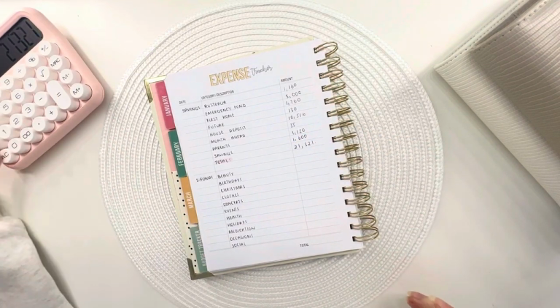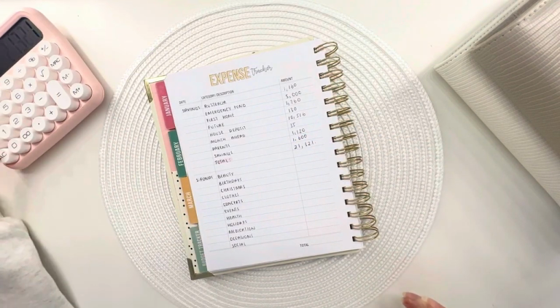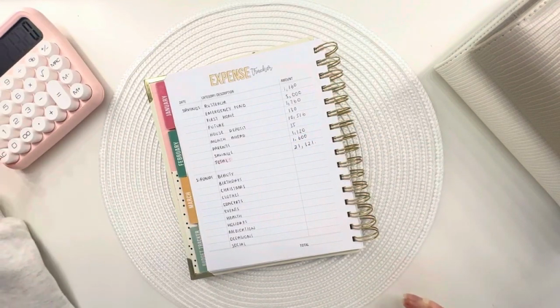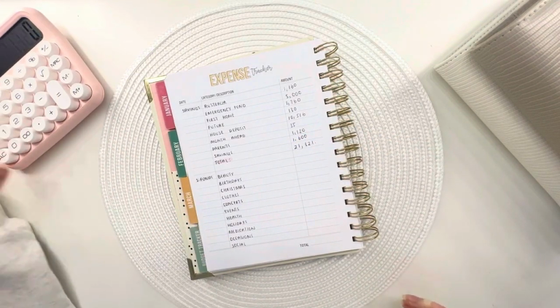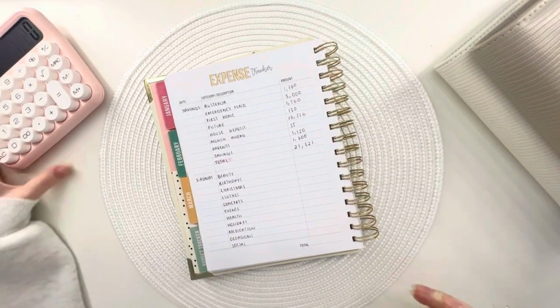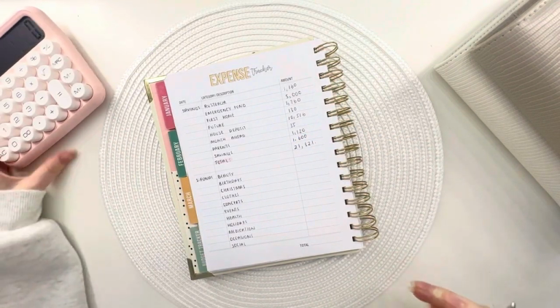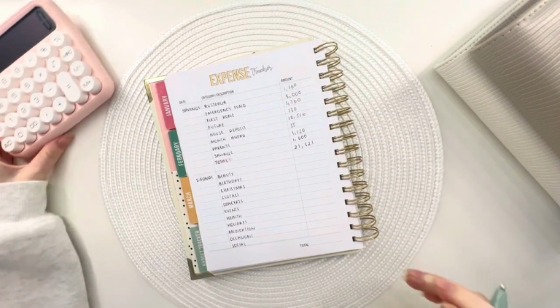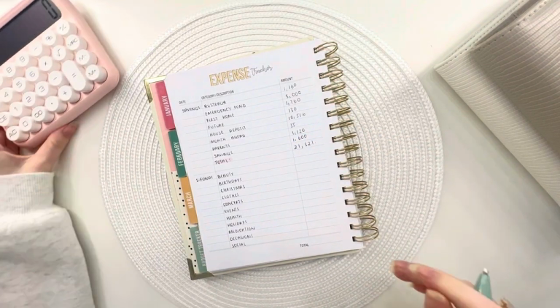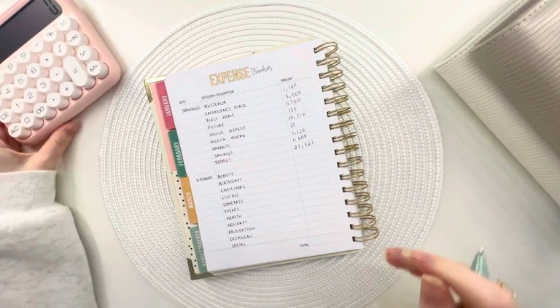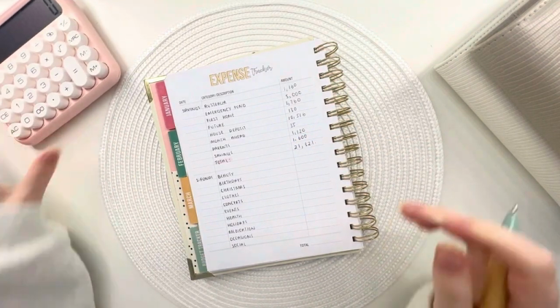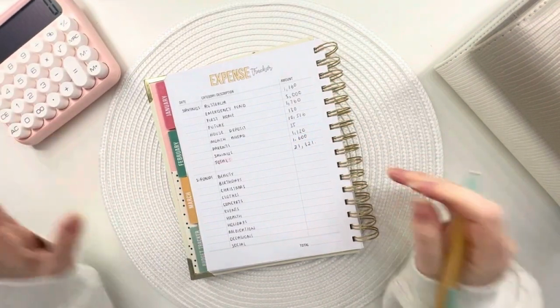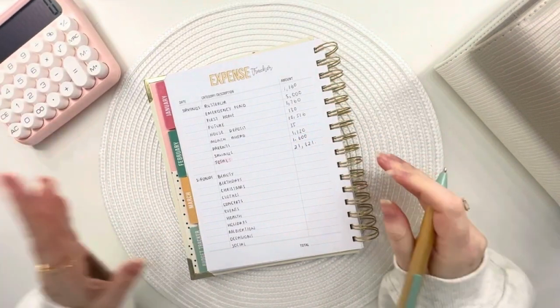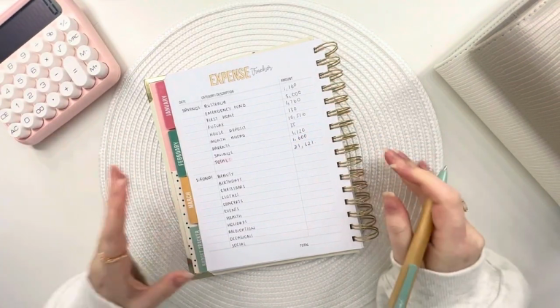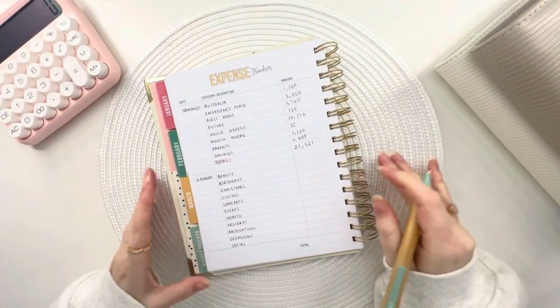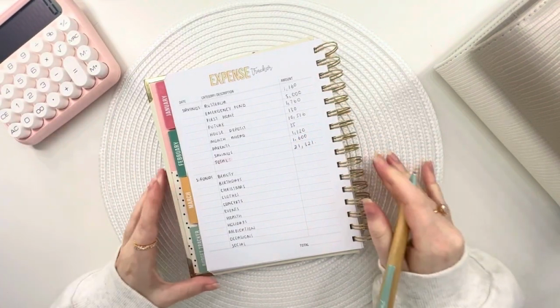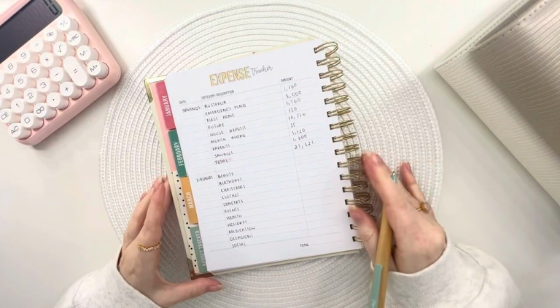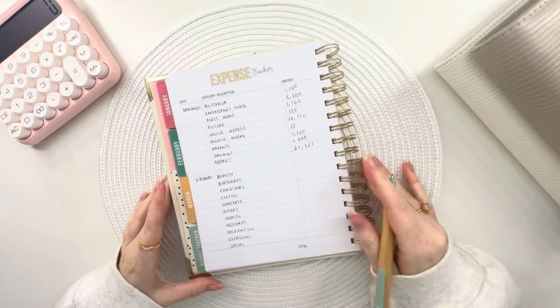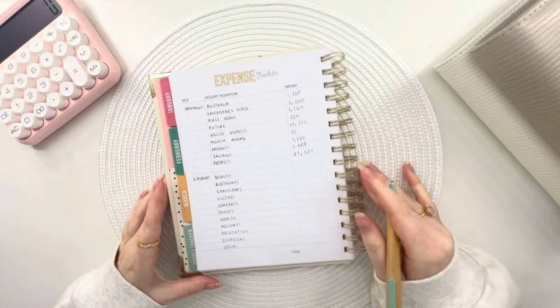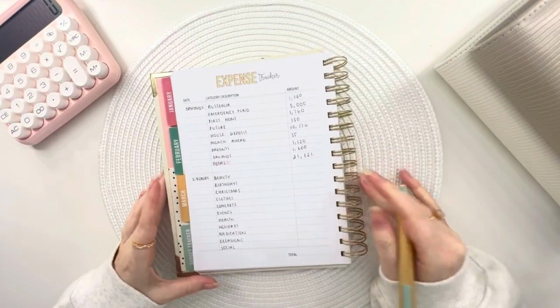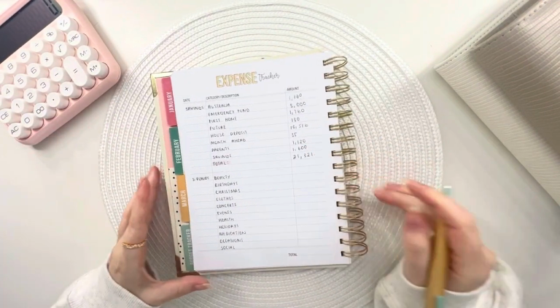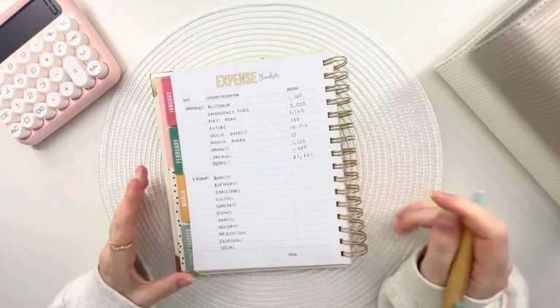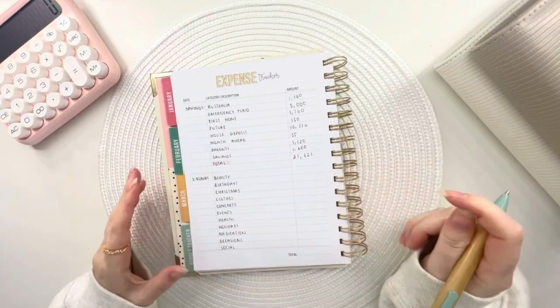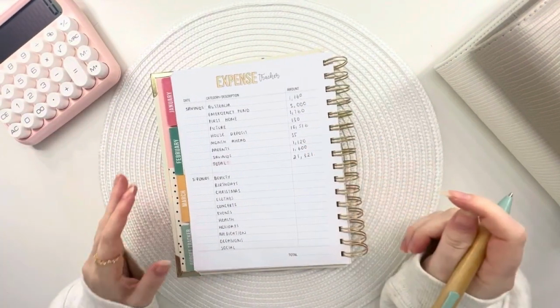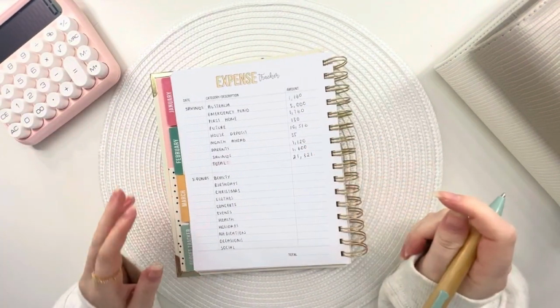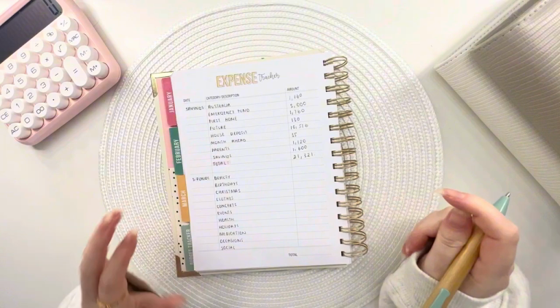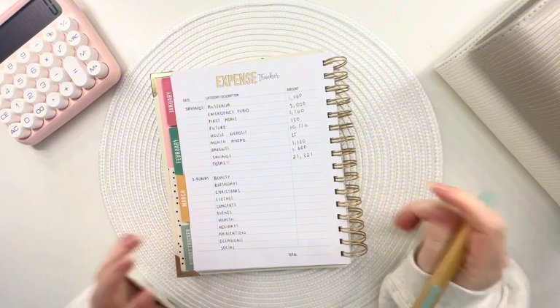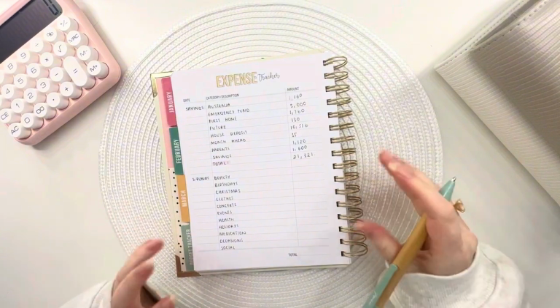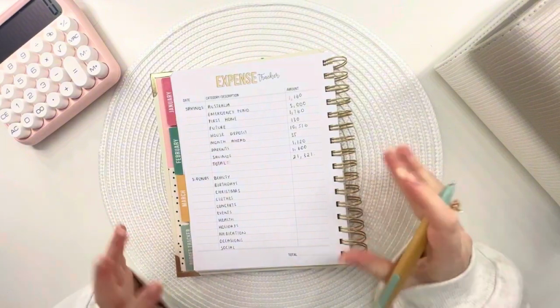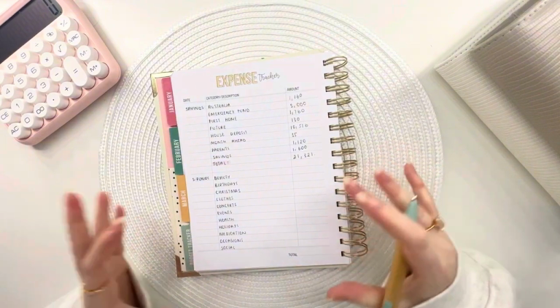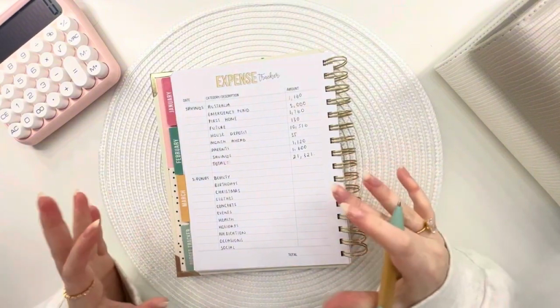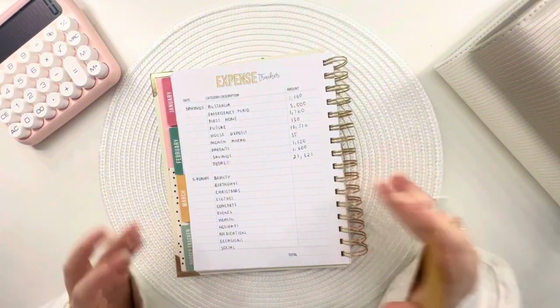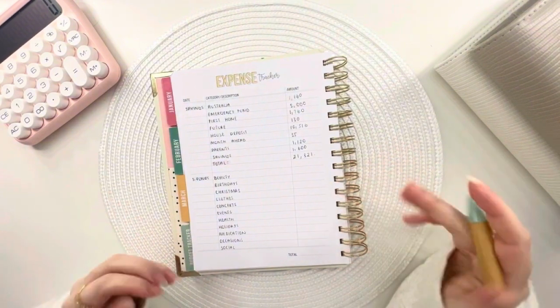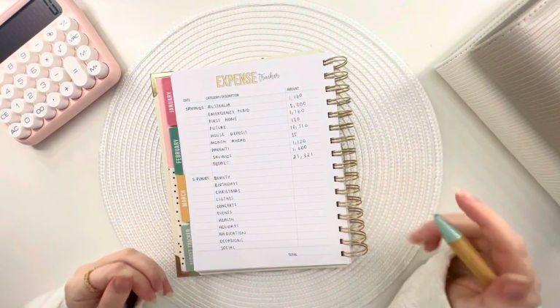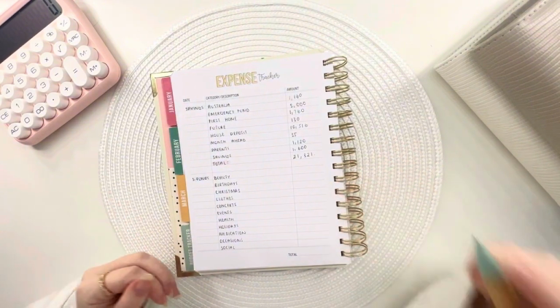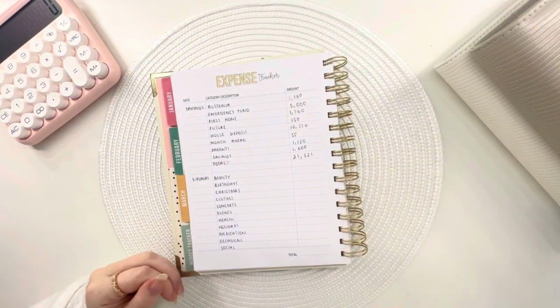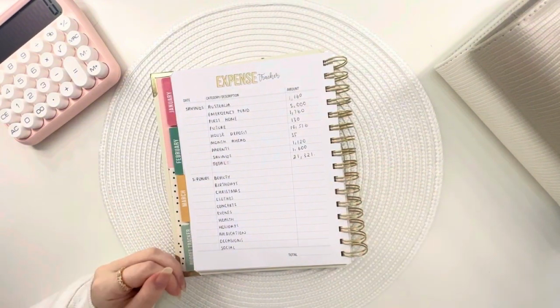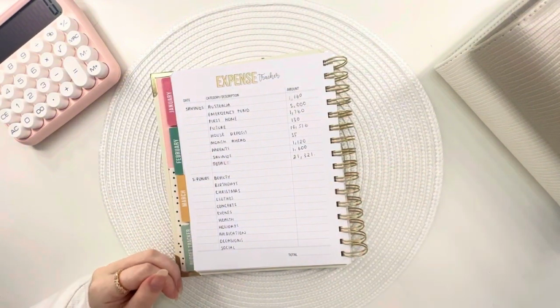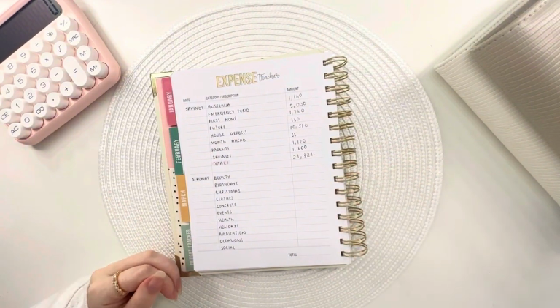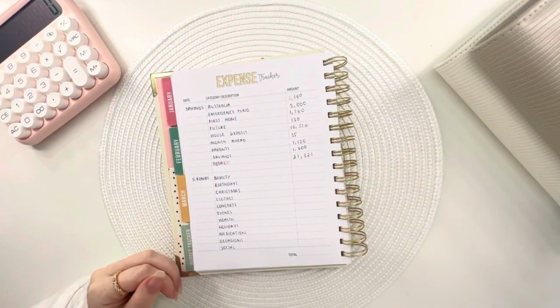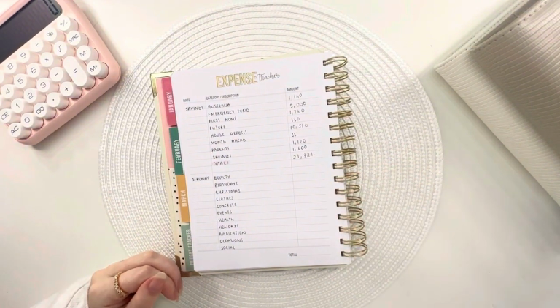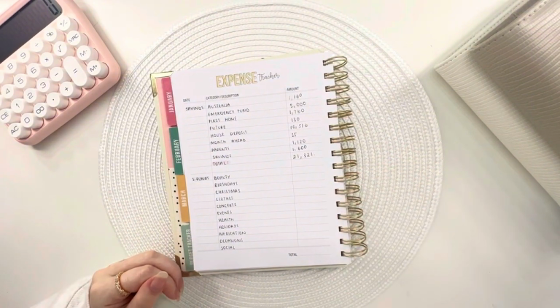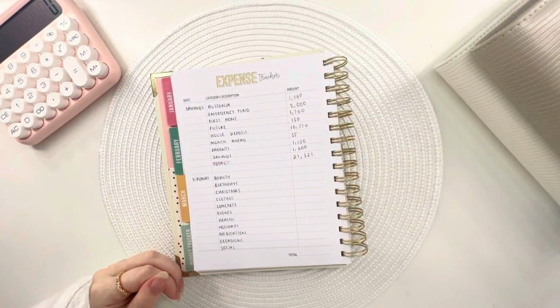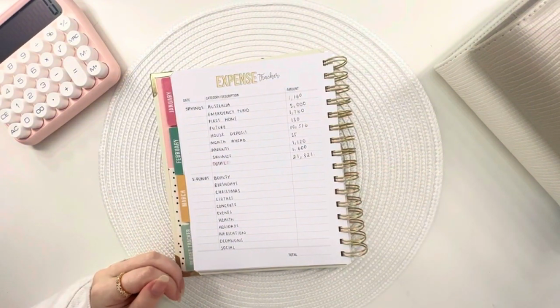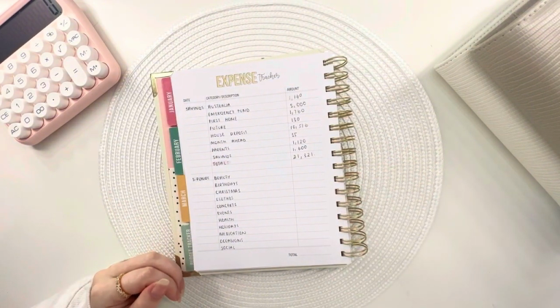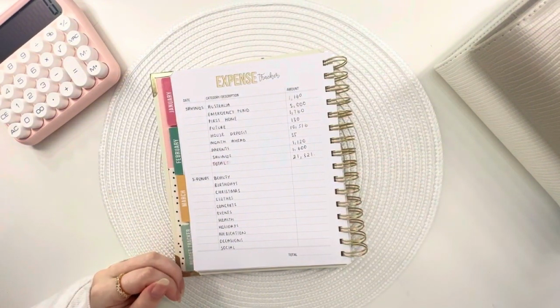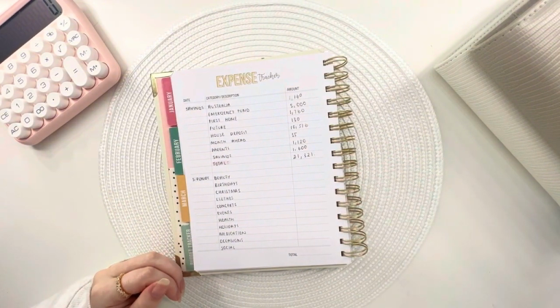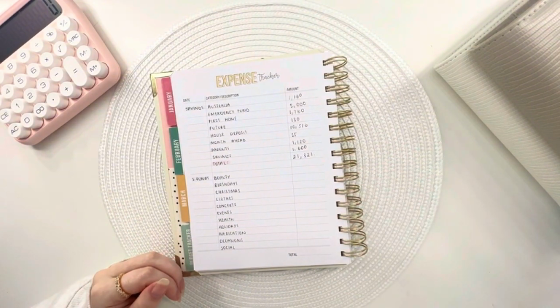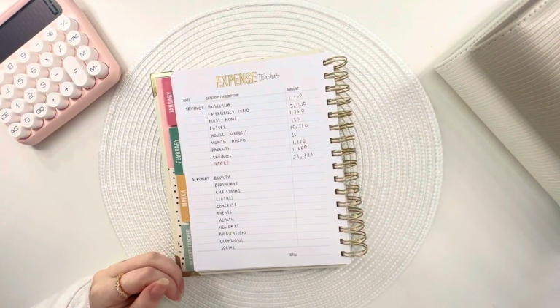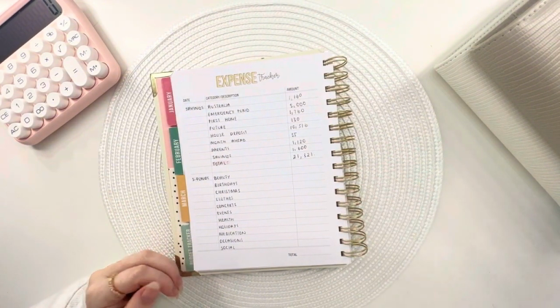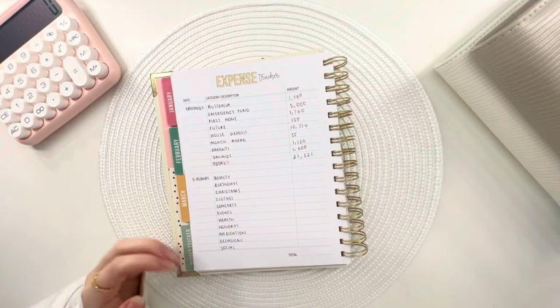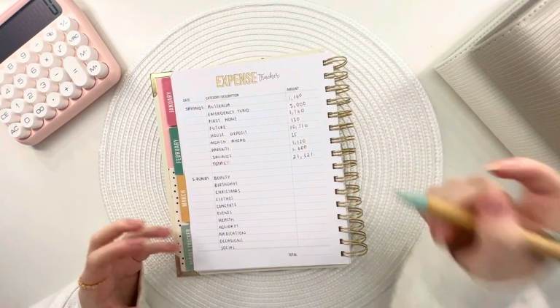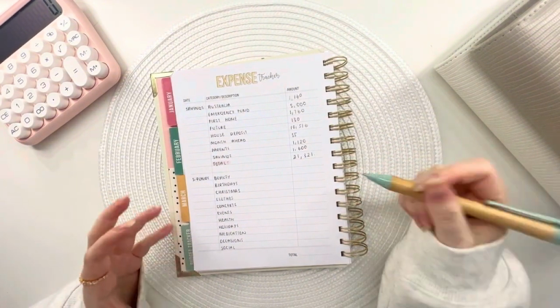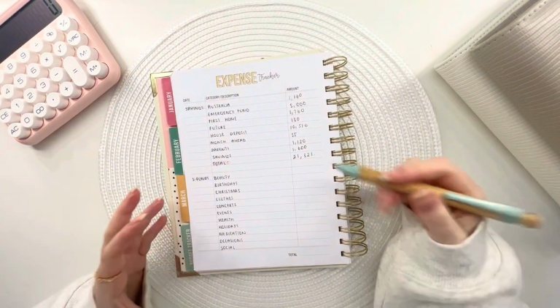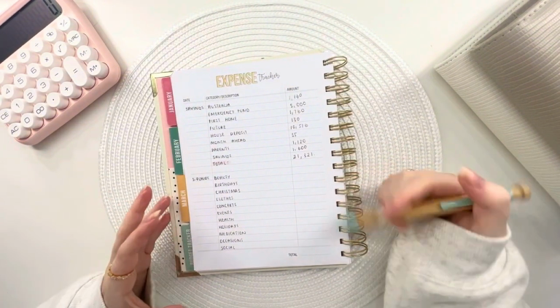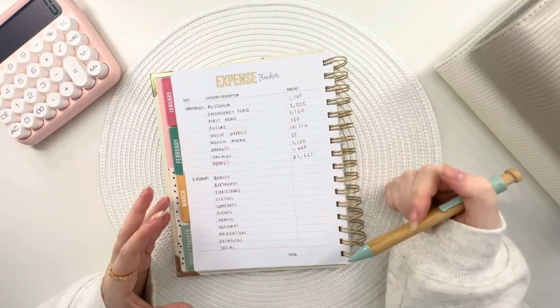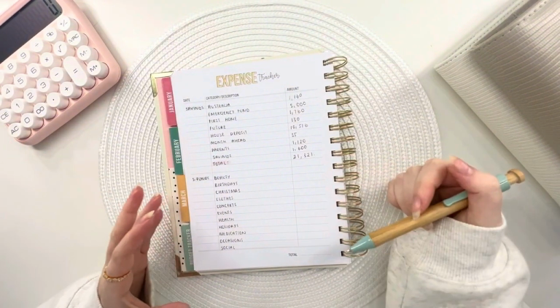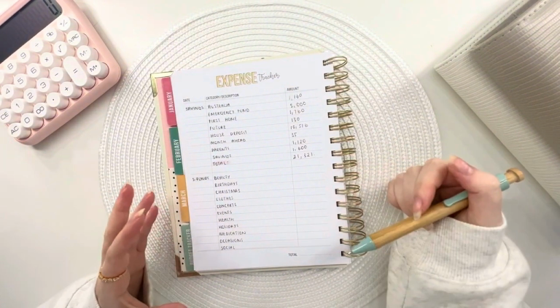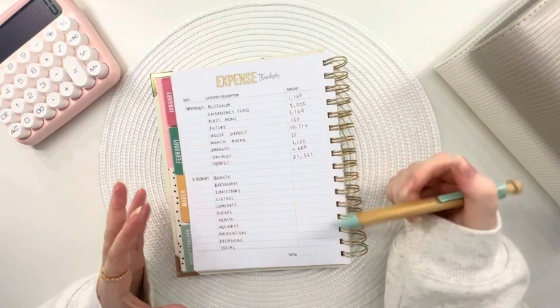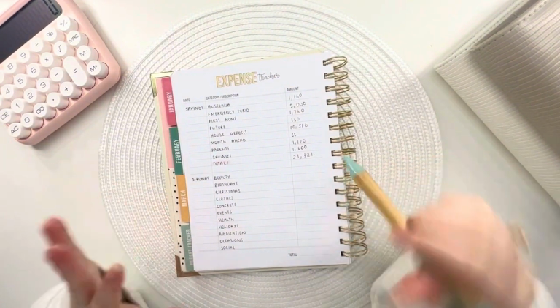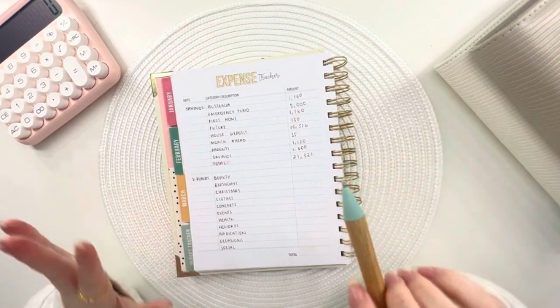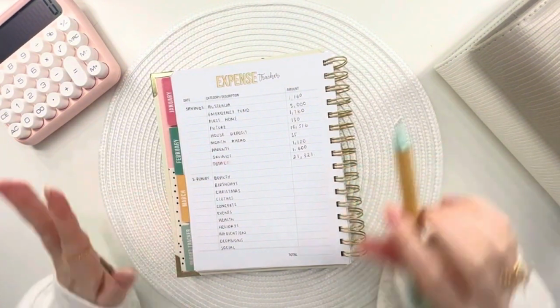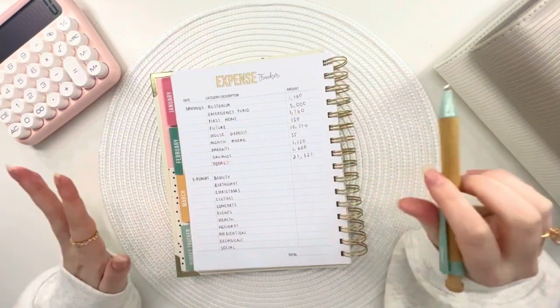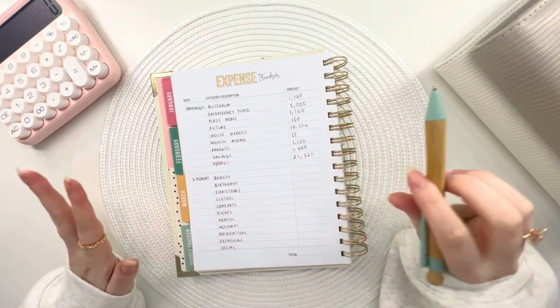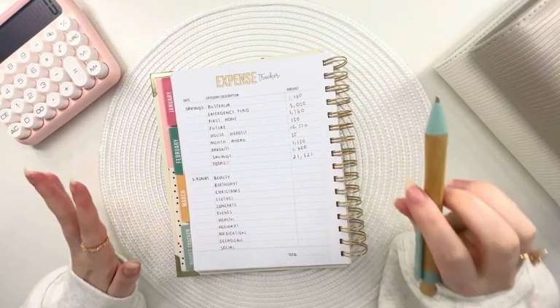That's actually crazy — £21,321 pounds in the savings binder. I feel like that might not be quite right; I have a rough idea of what I should have at the end of this, so we'll see.